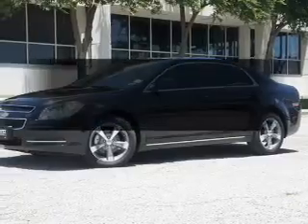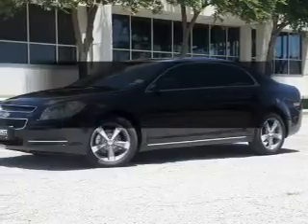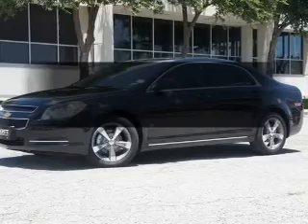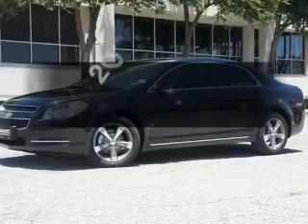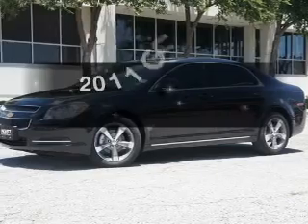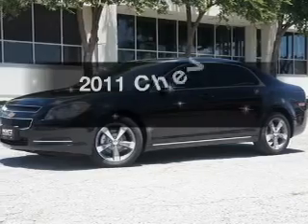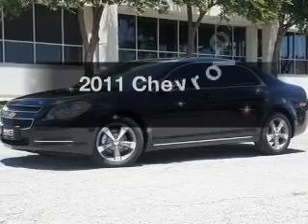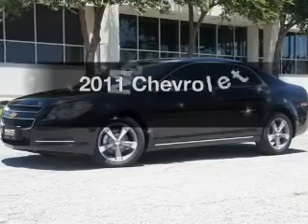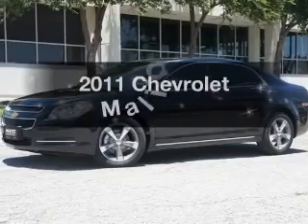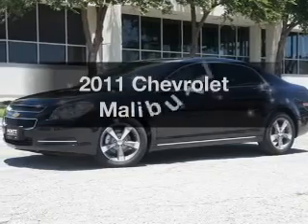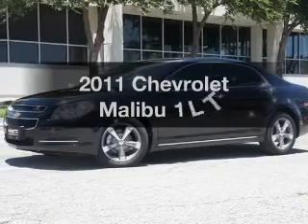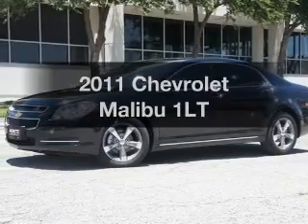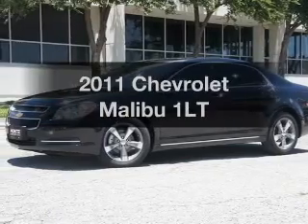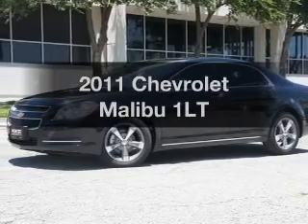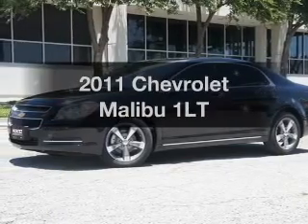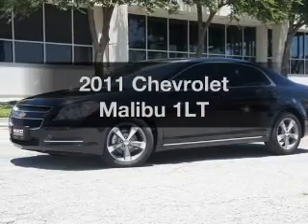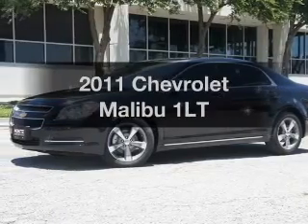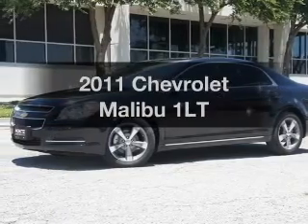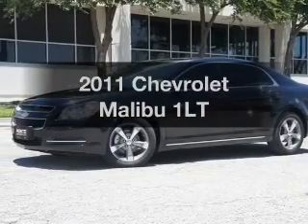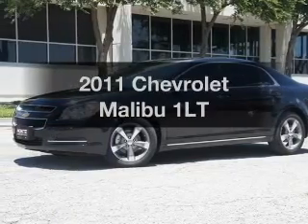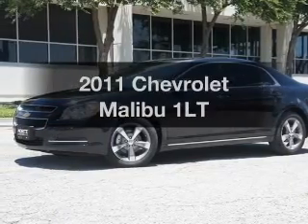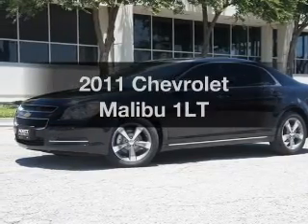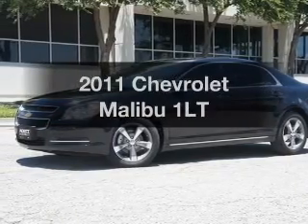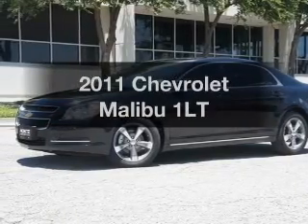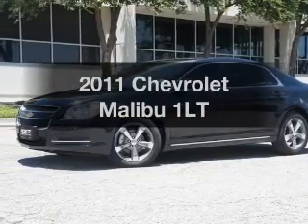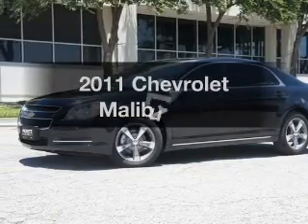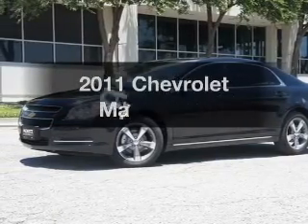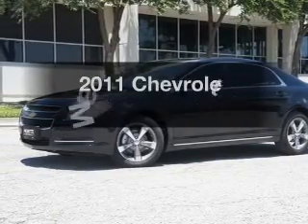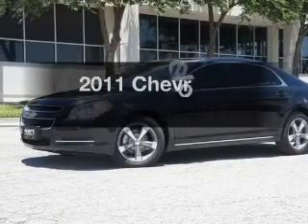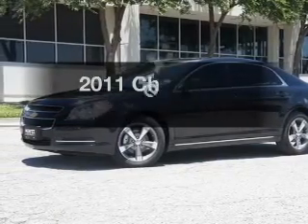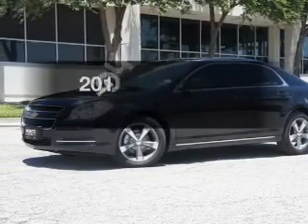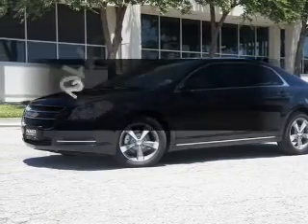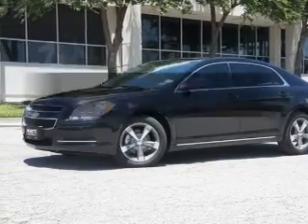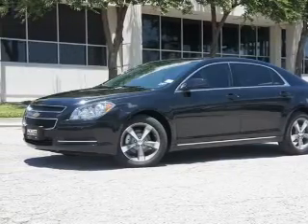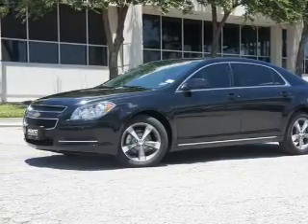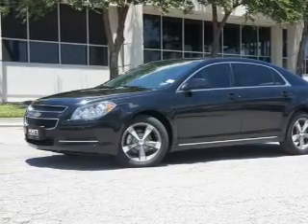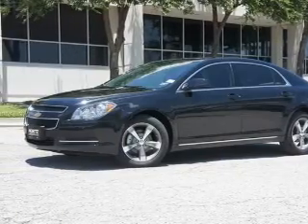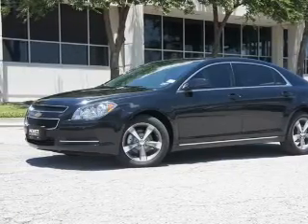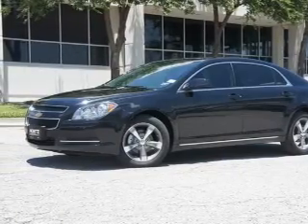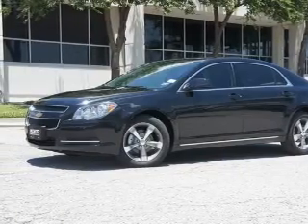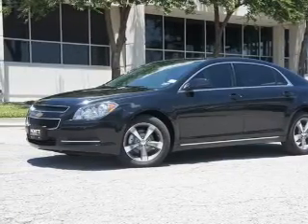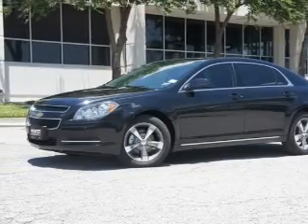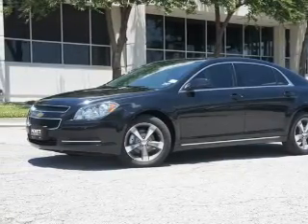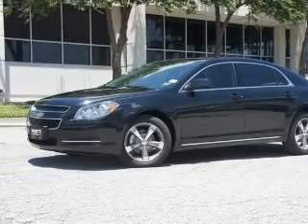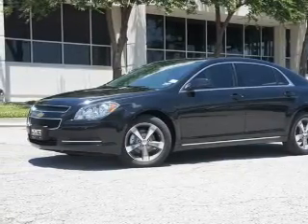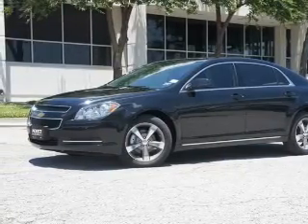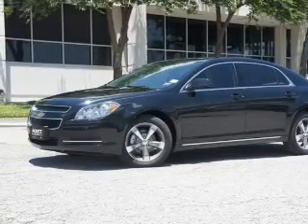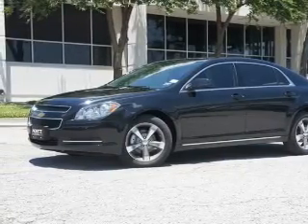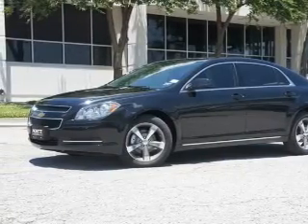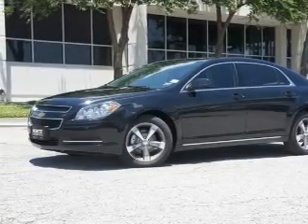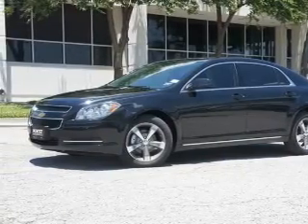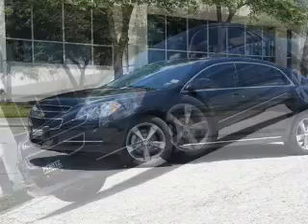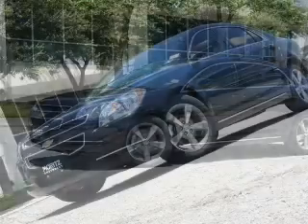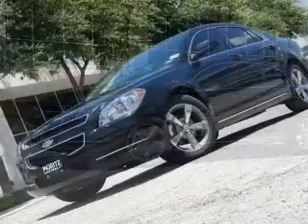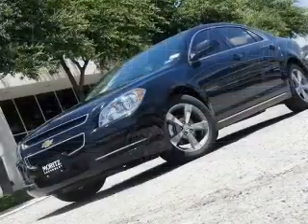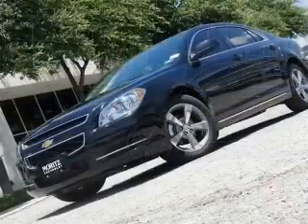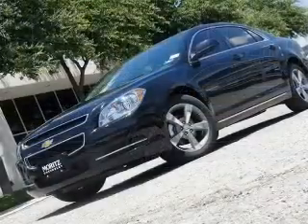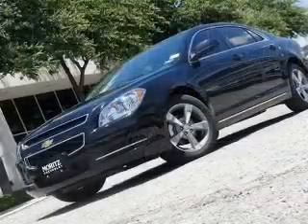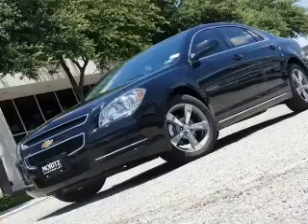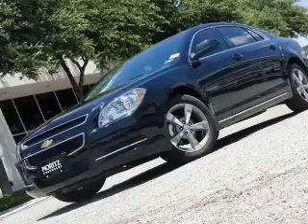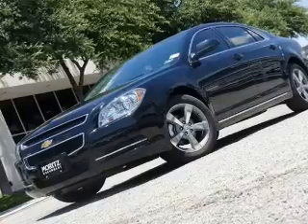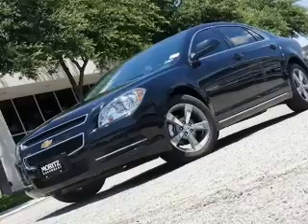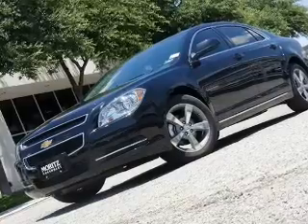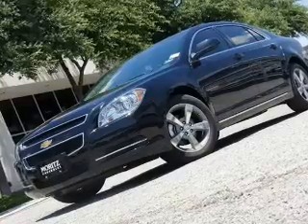Presenting the 2011 Chevrolet Malibu — everything you need under one roof with this great vehicle.